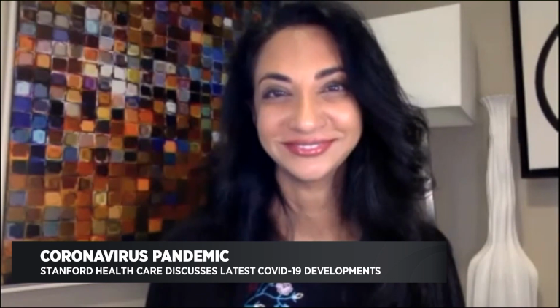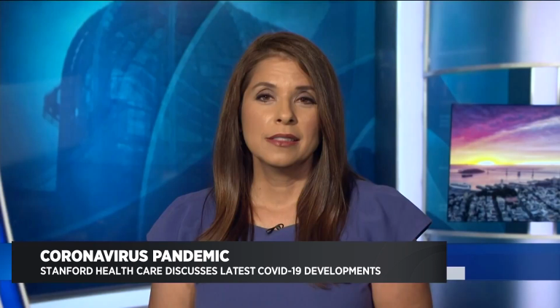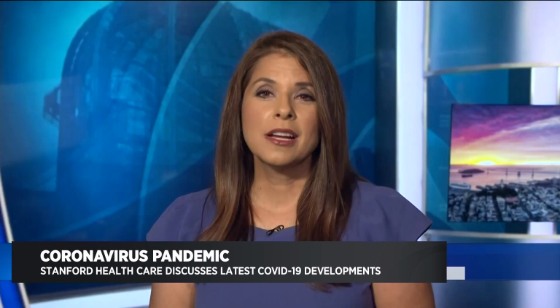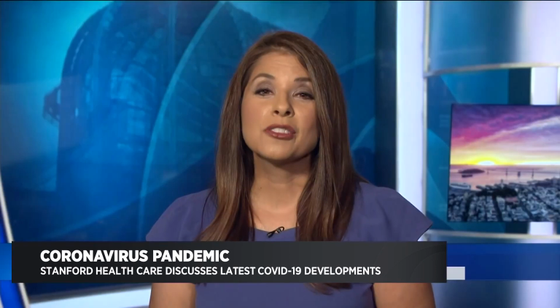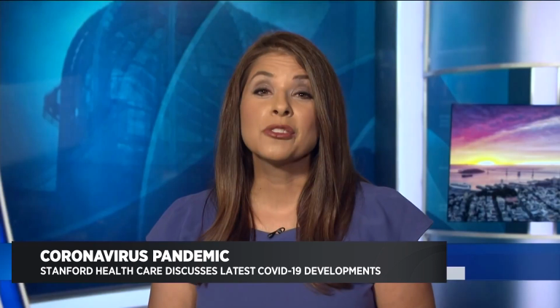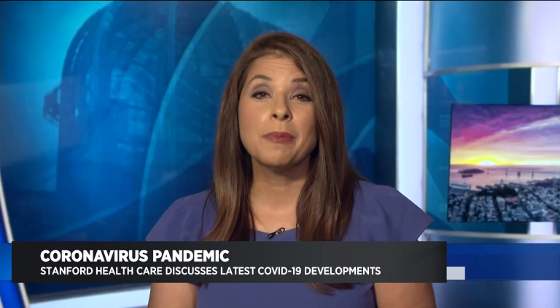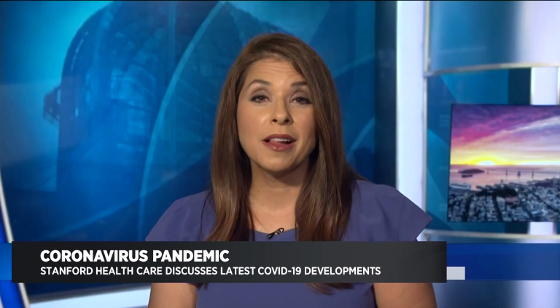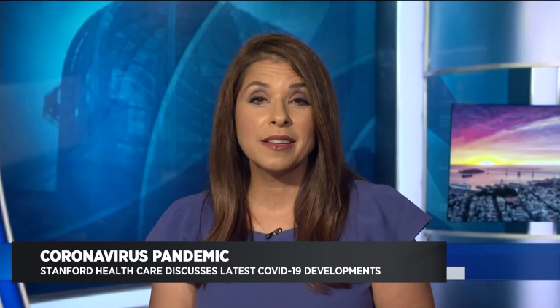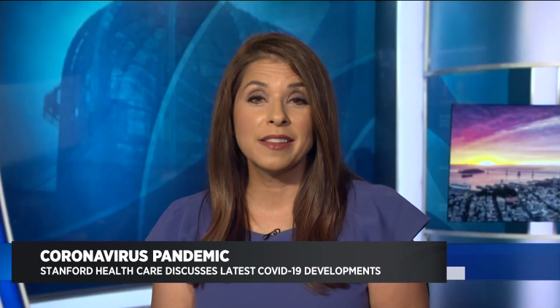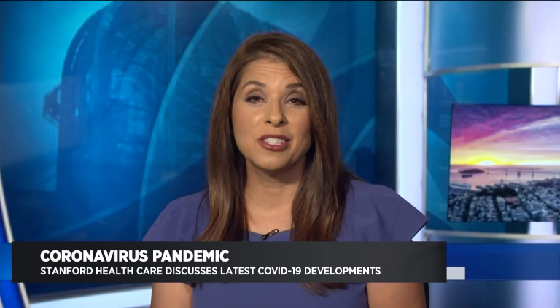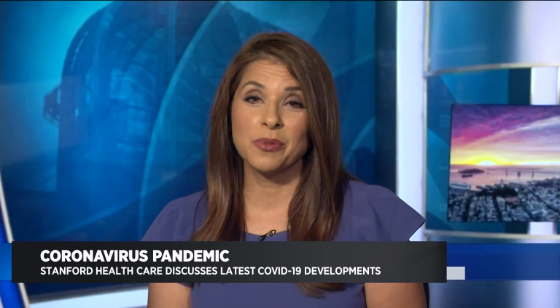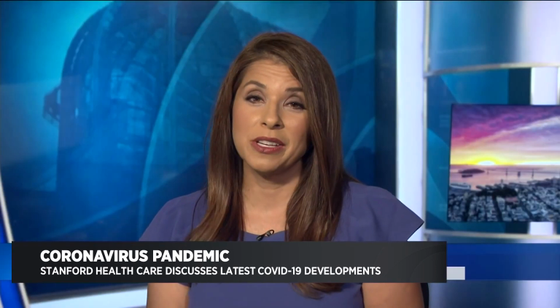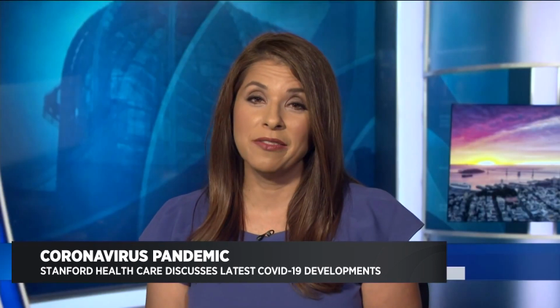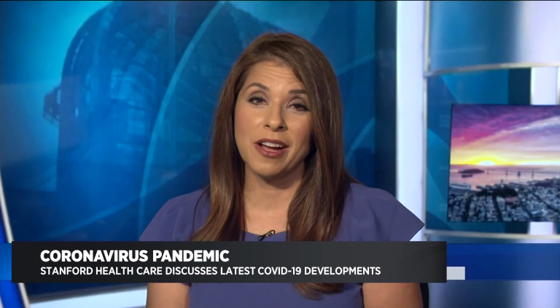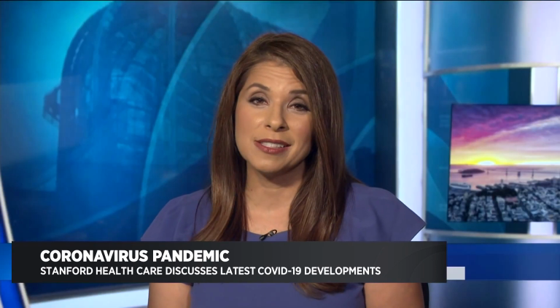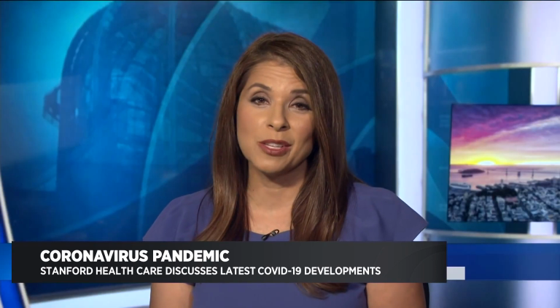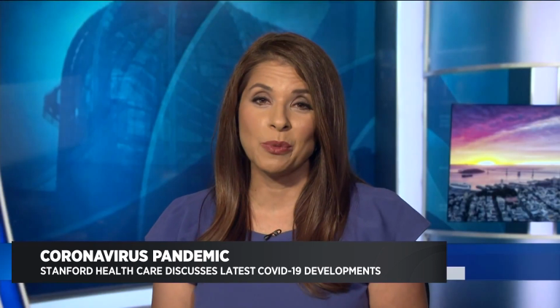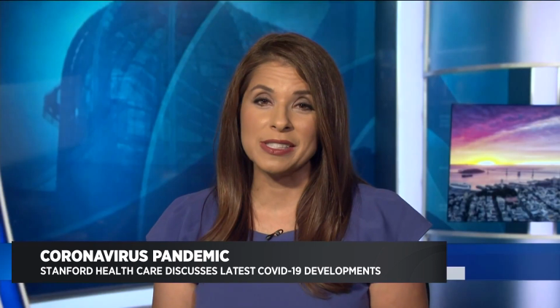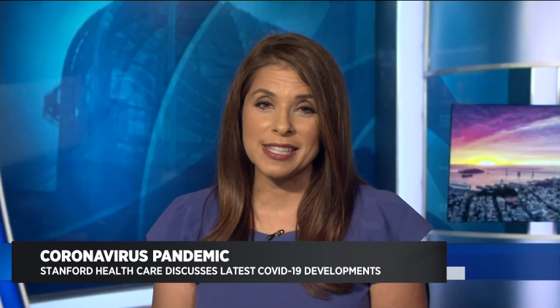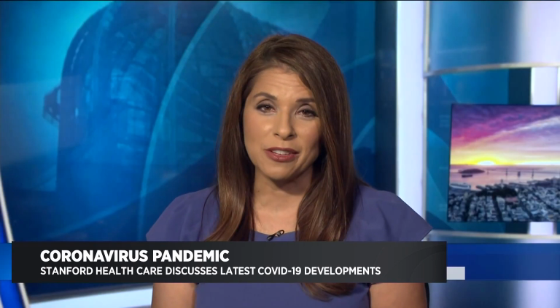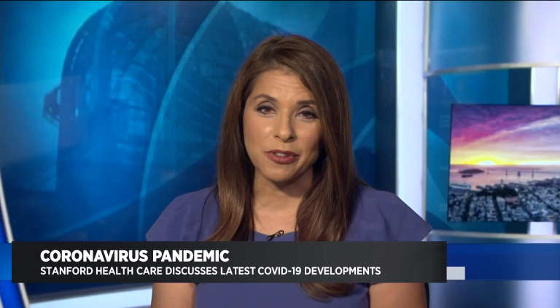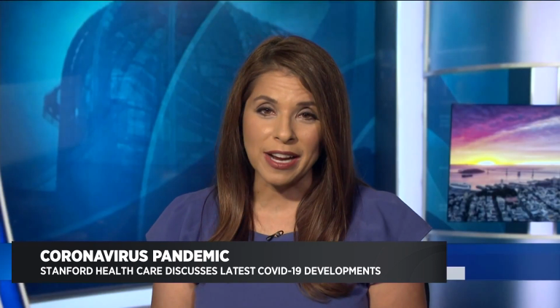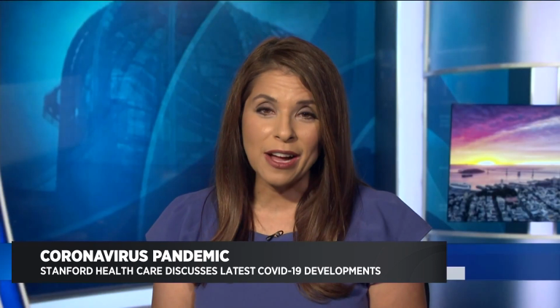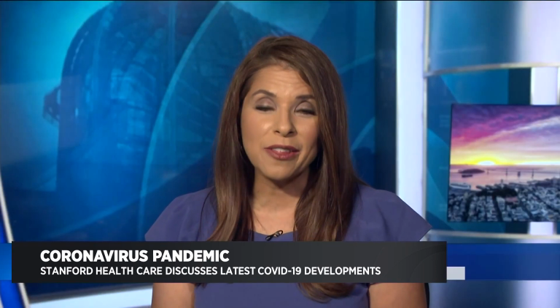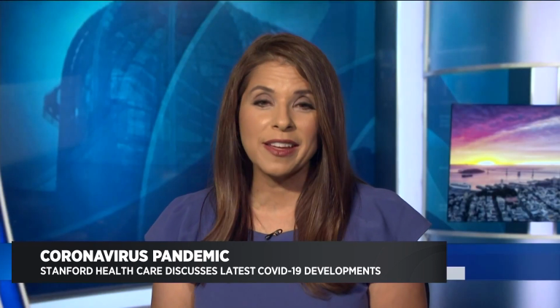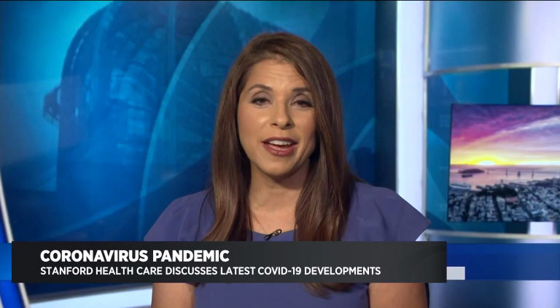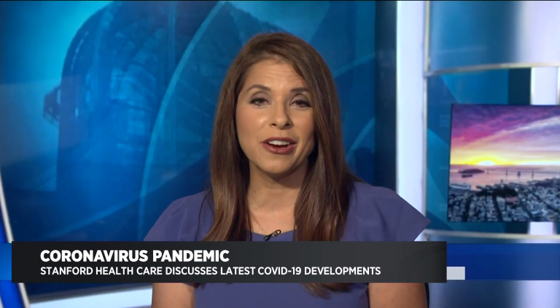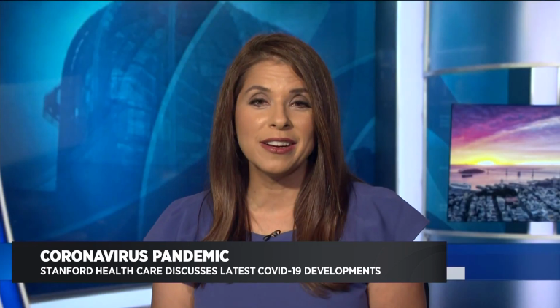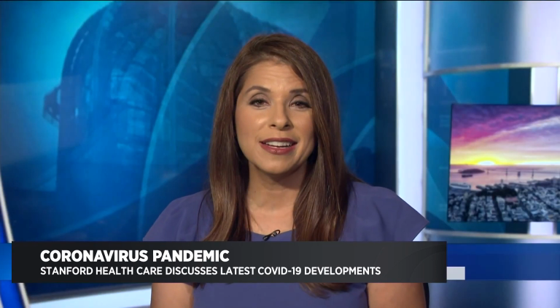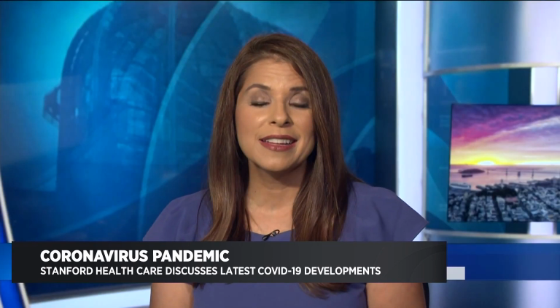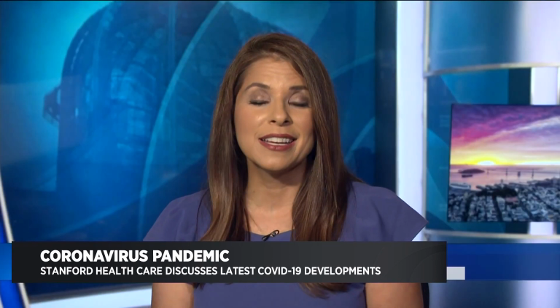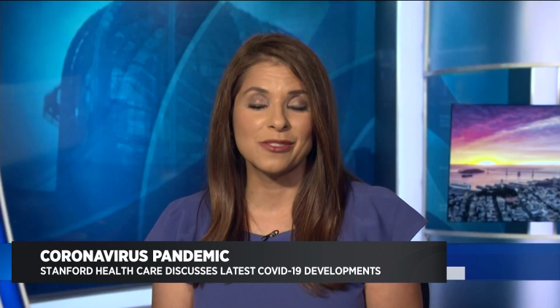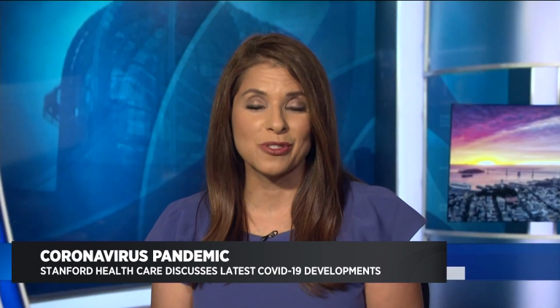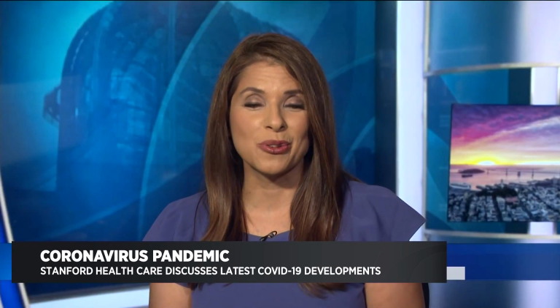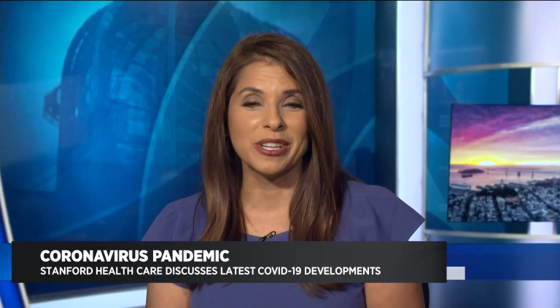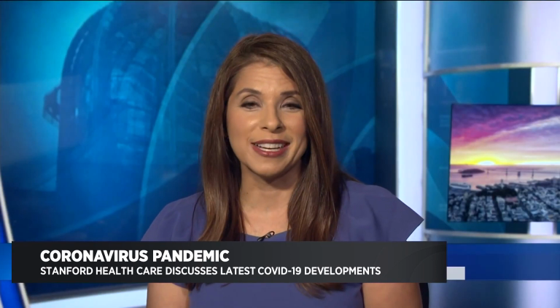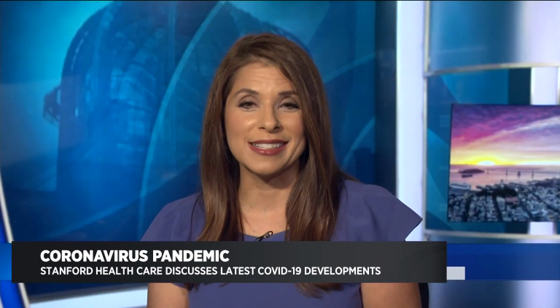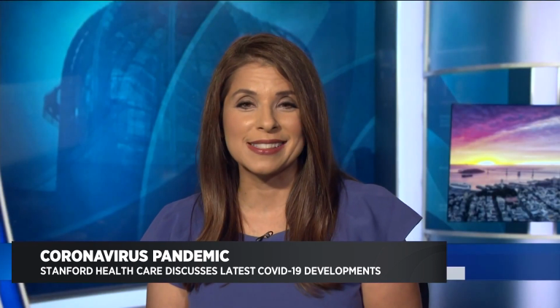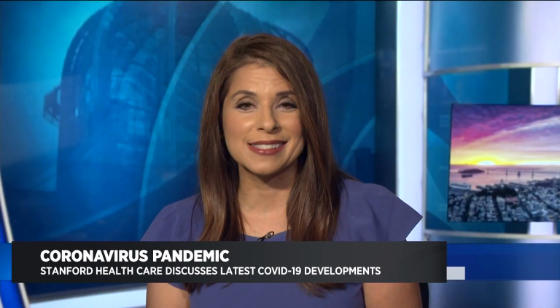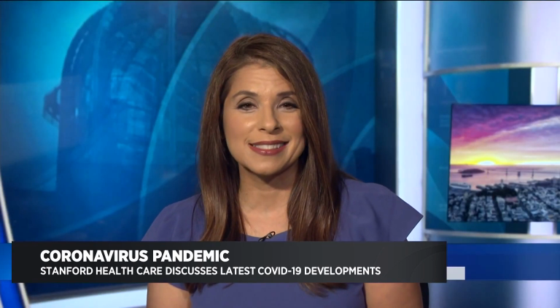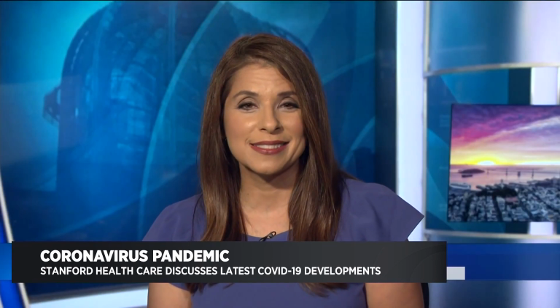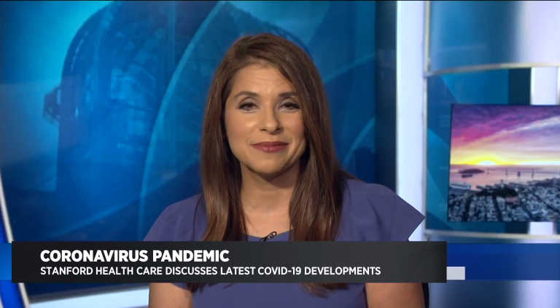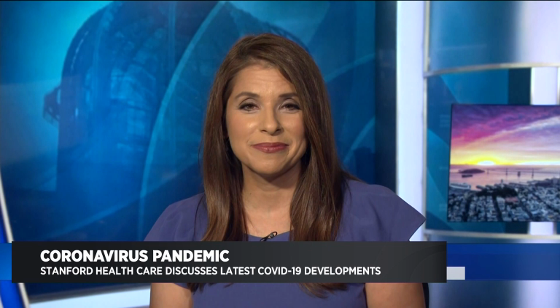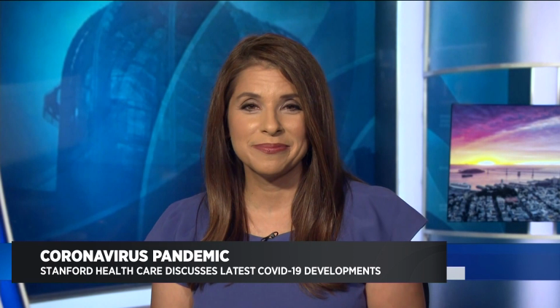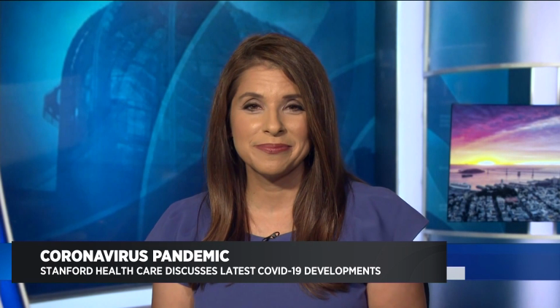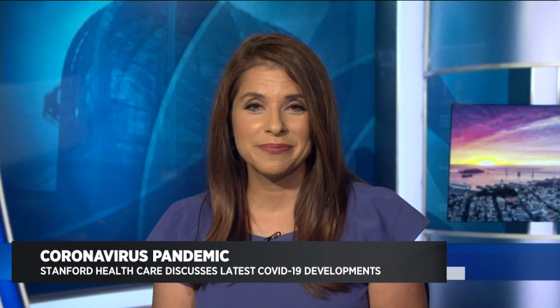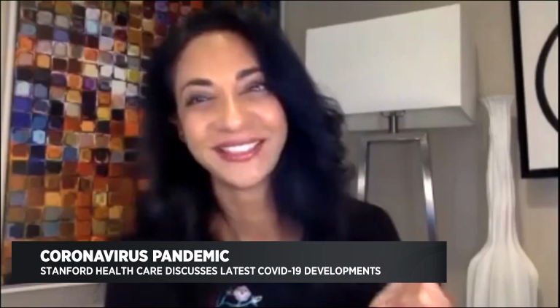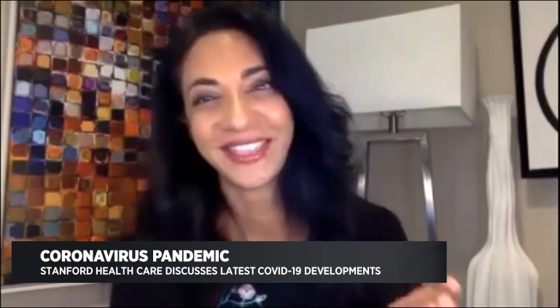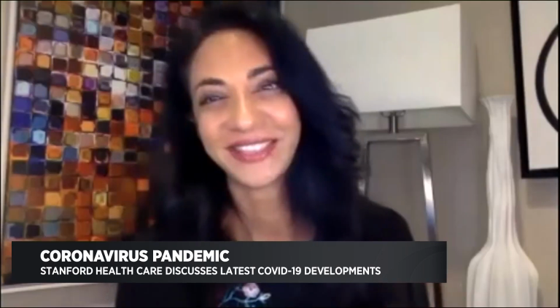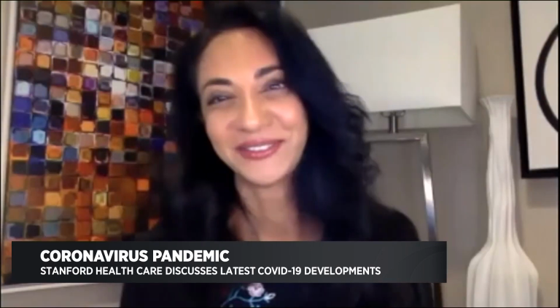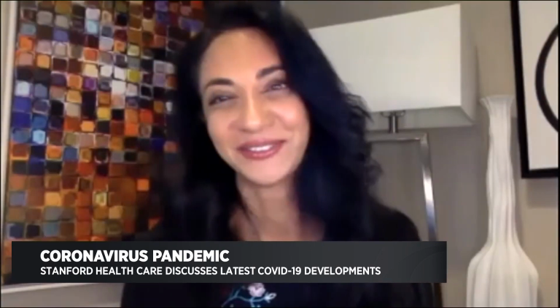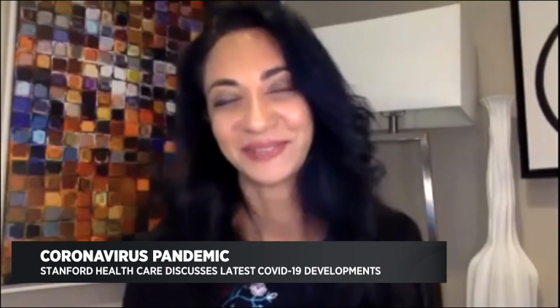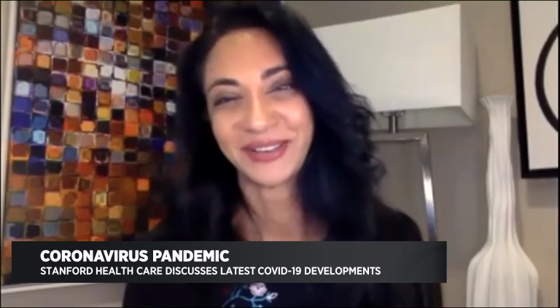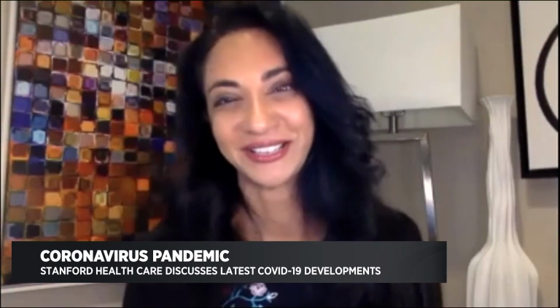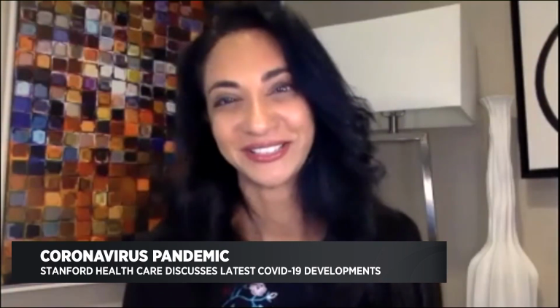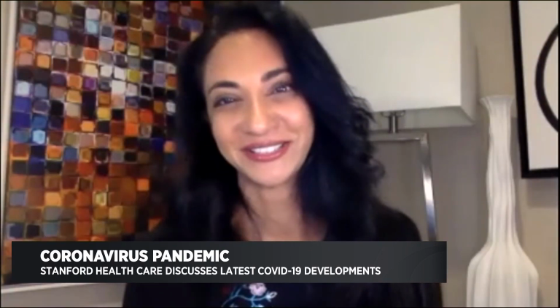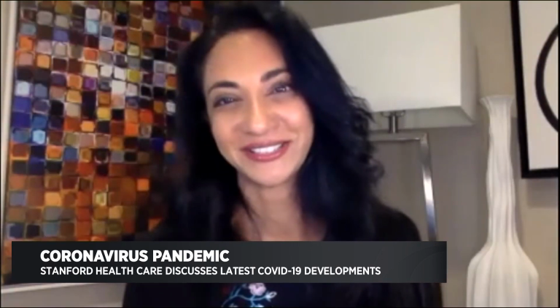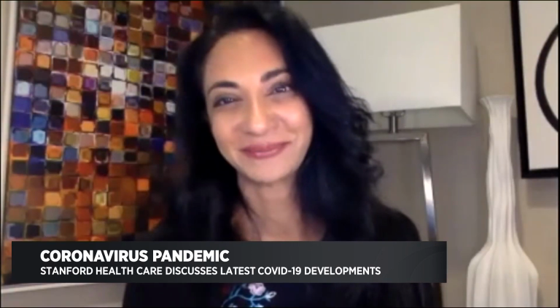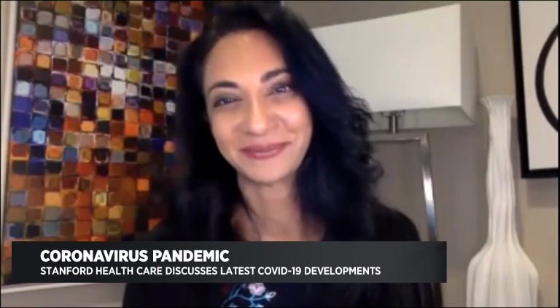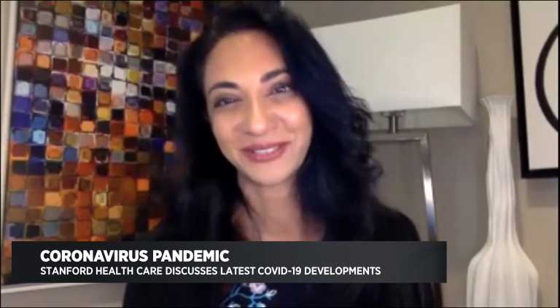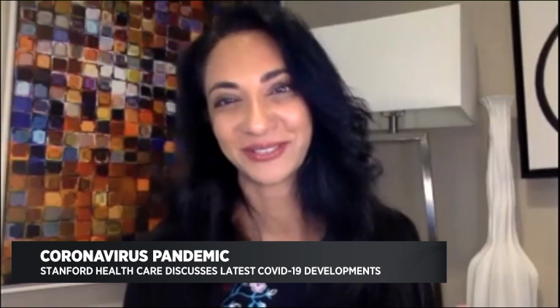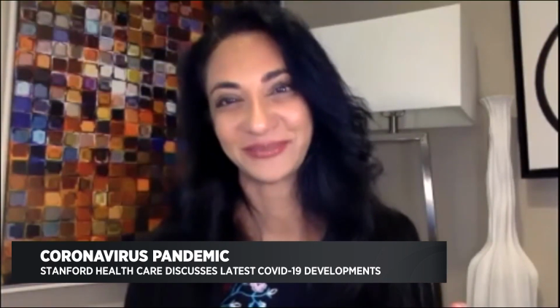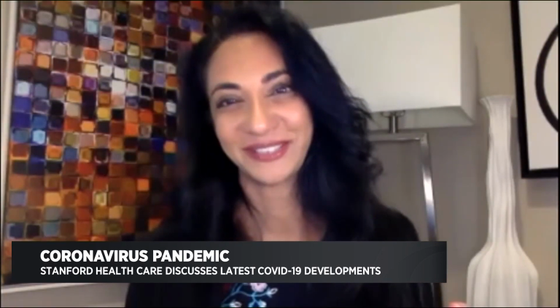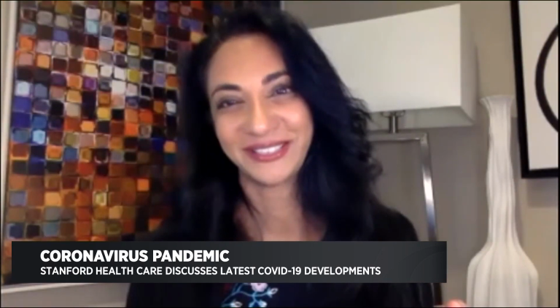Dr. Malathi Srinivasan with Stanford HealthCare, thanks for joining us. Thank you so much. It's a pleasure to be here.